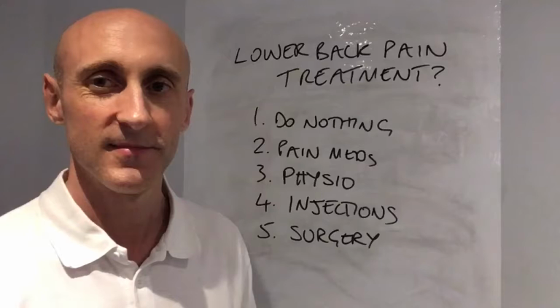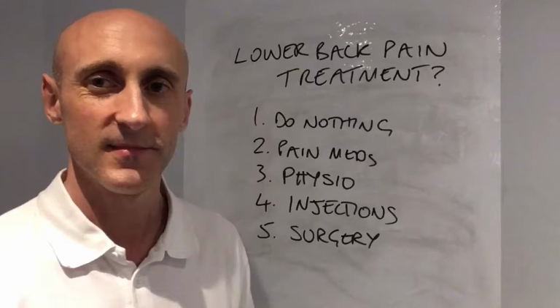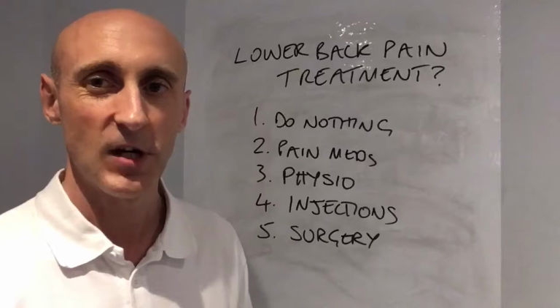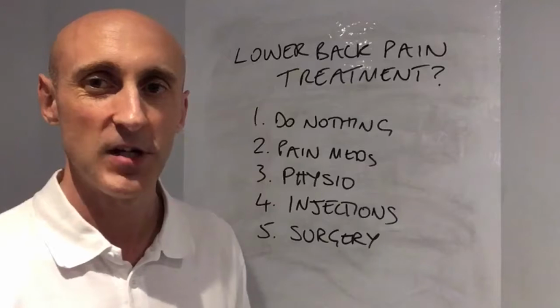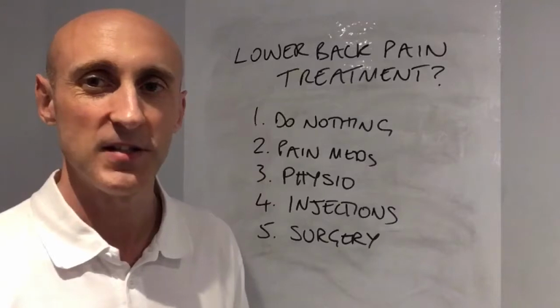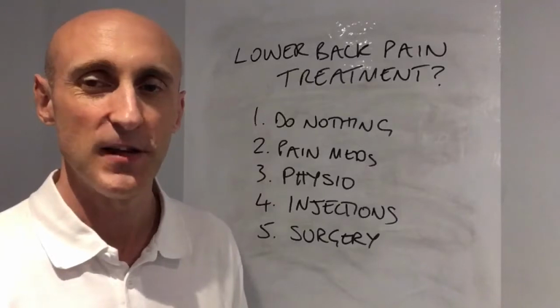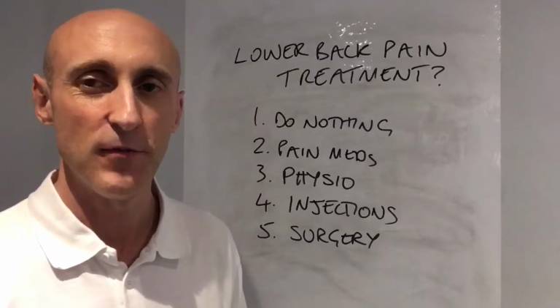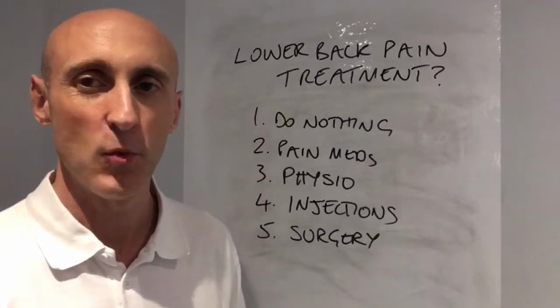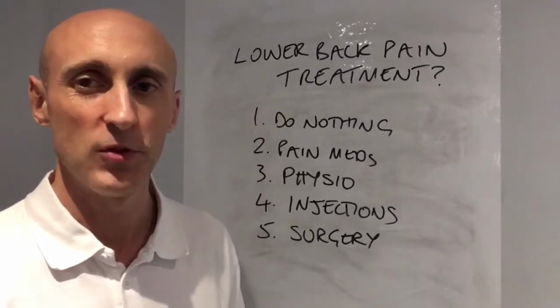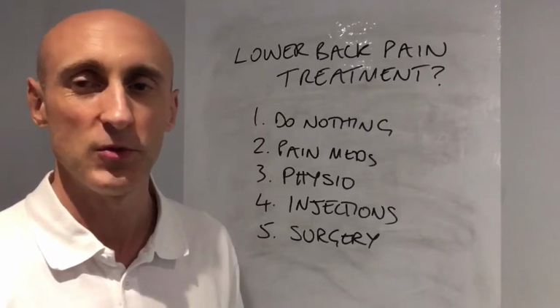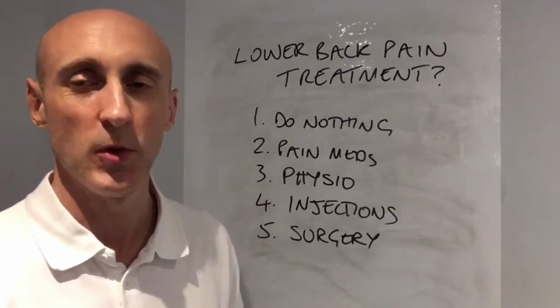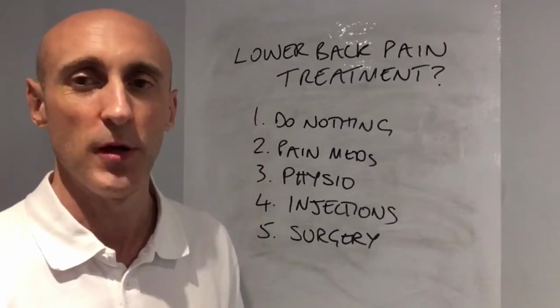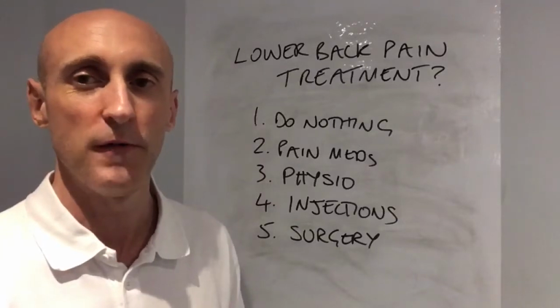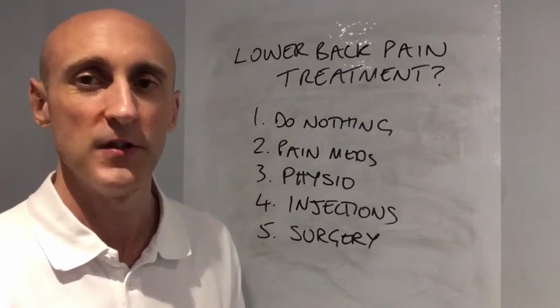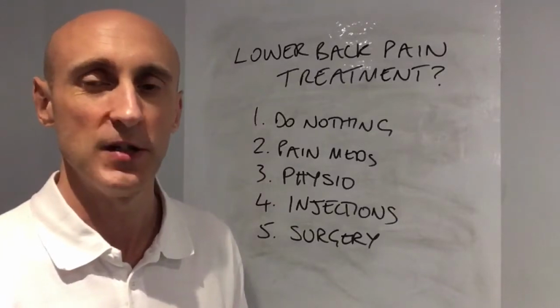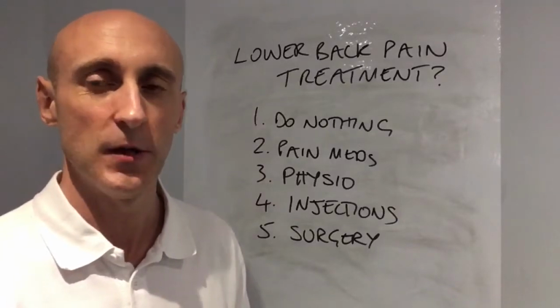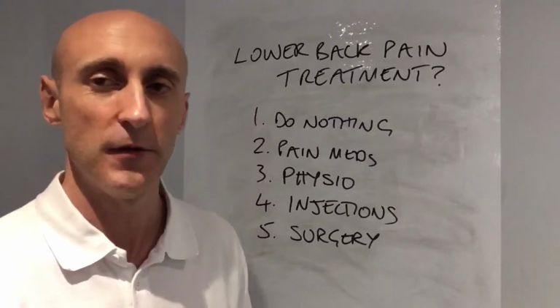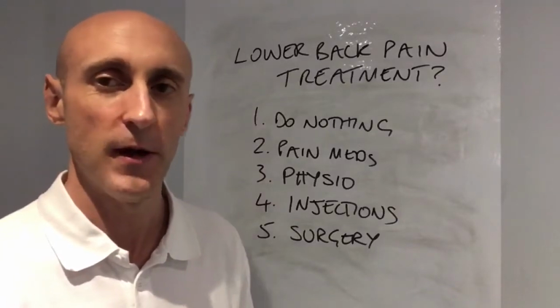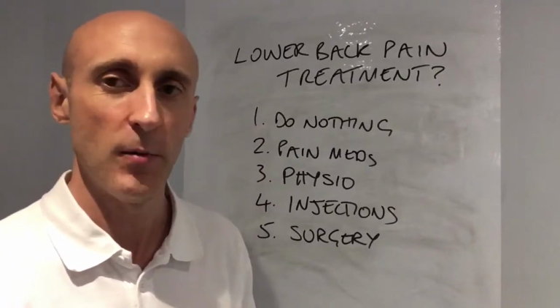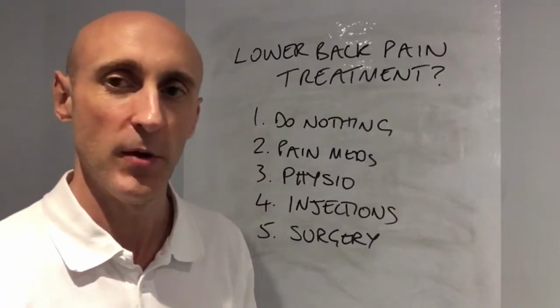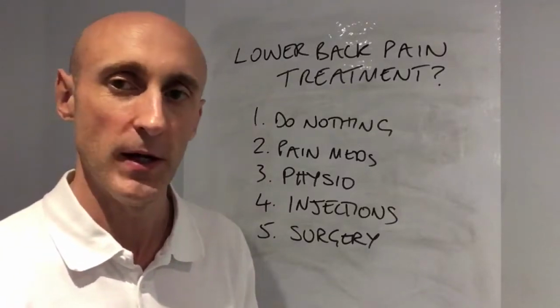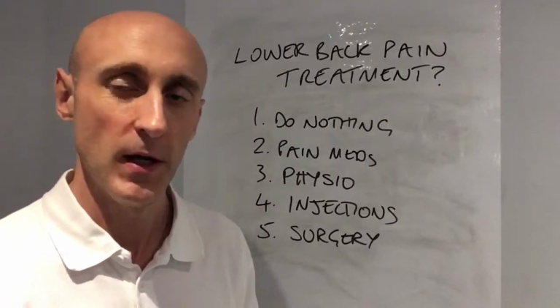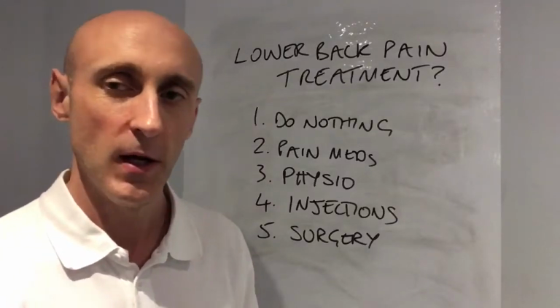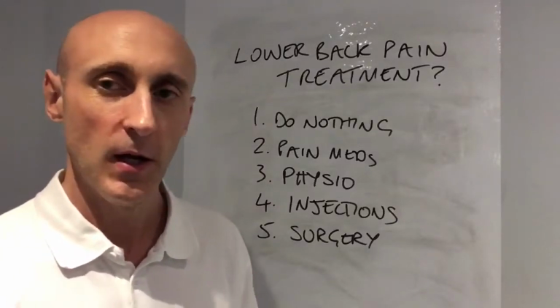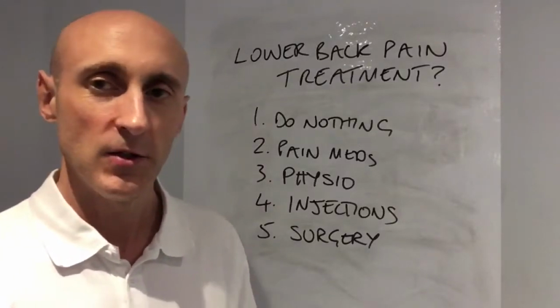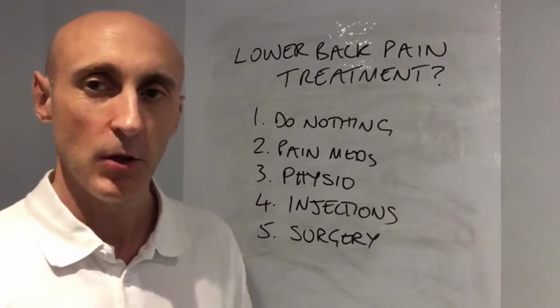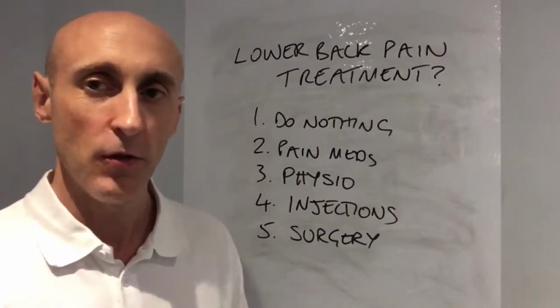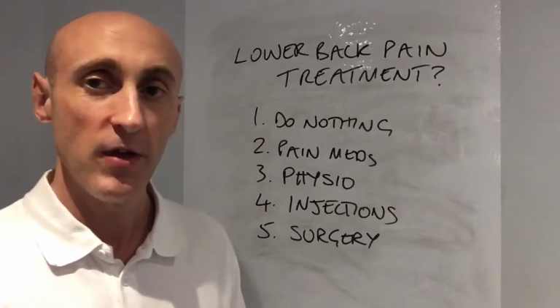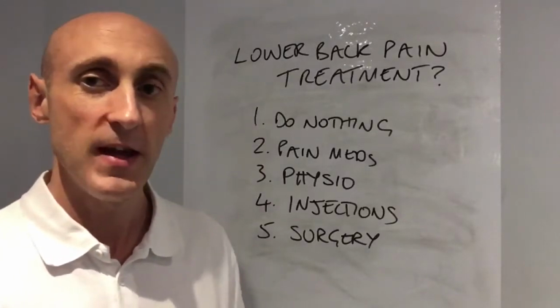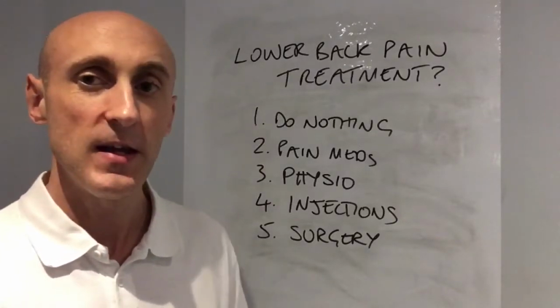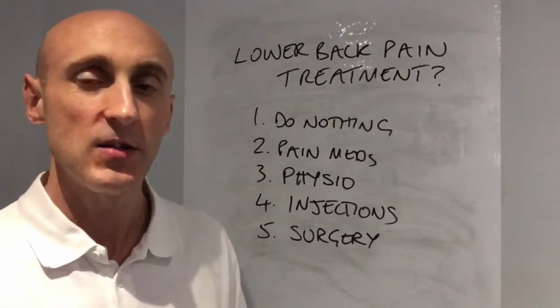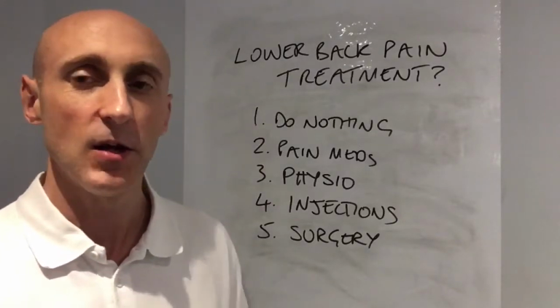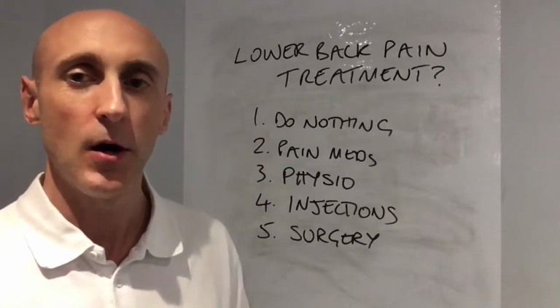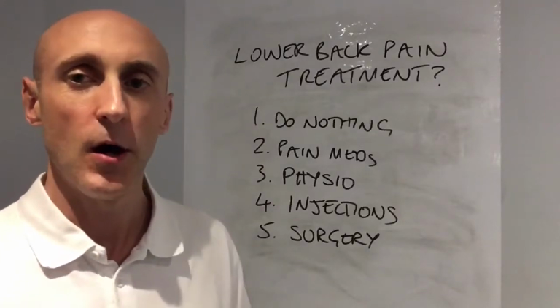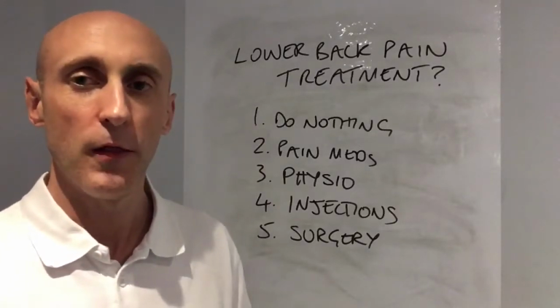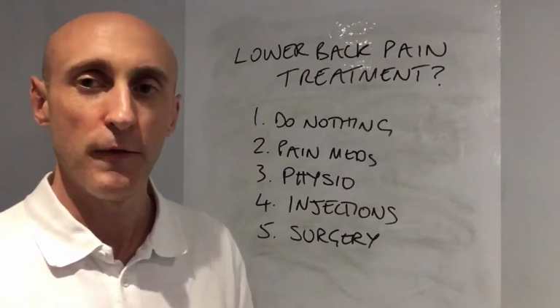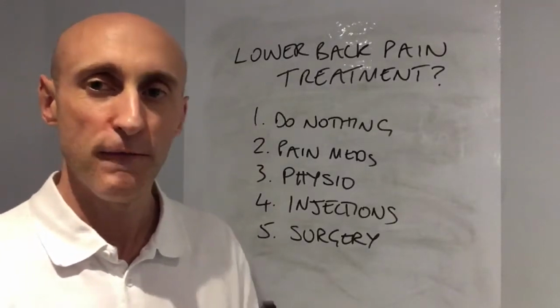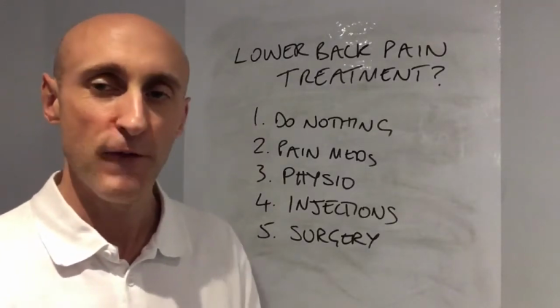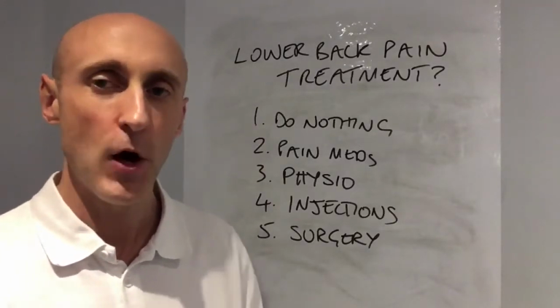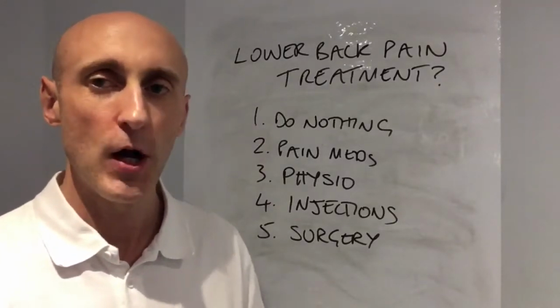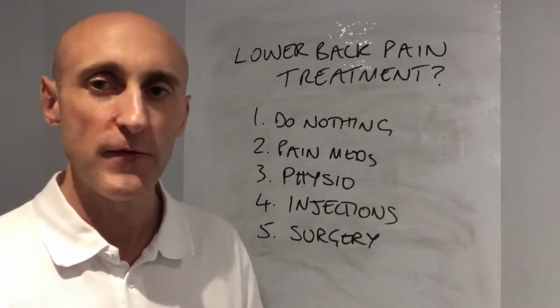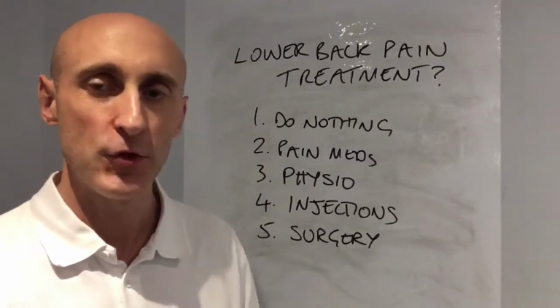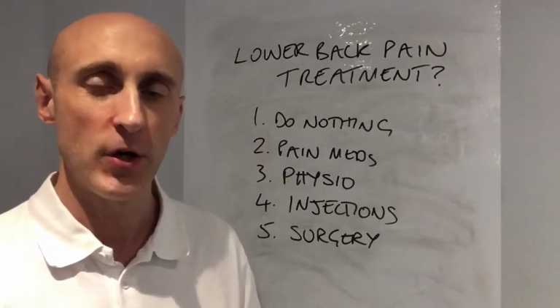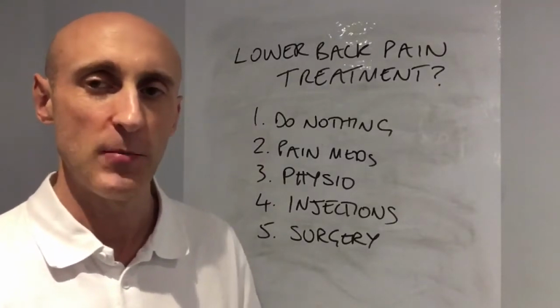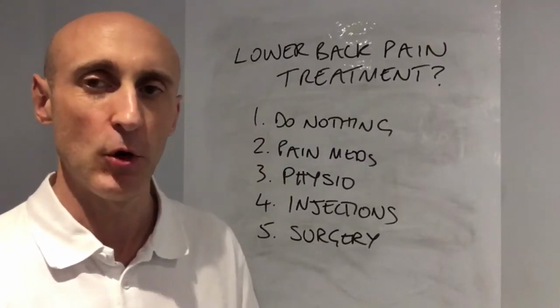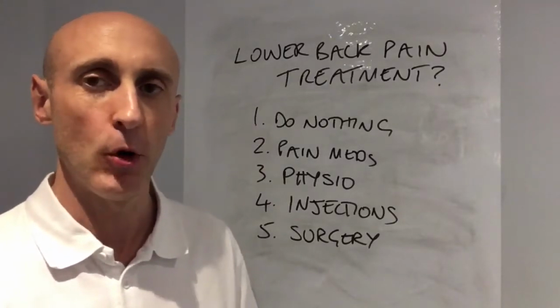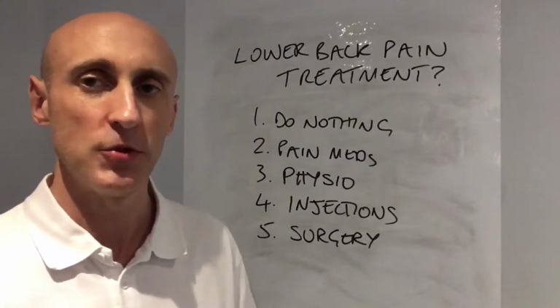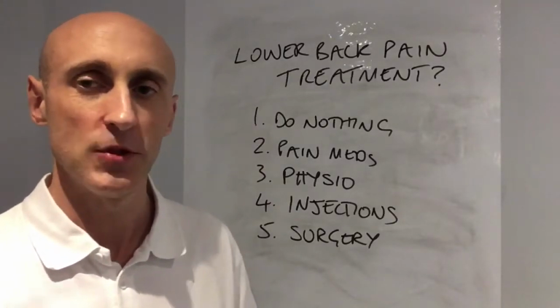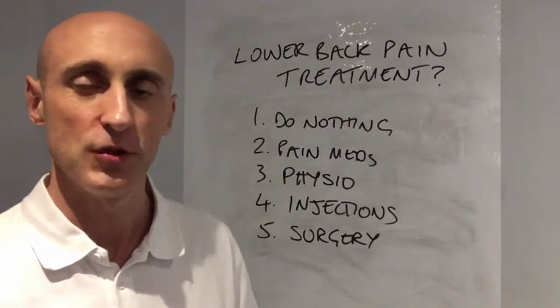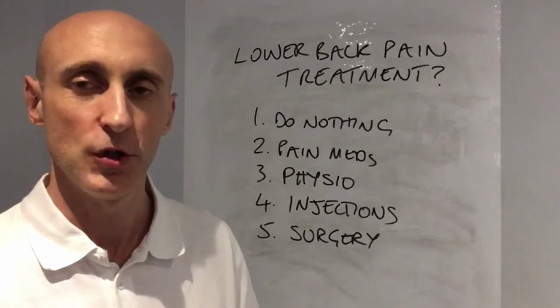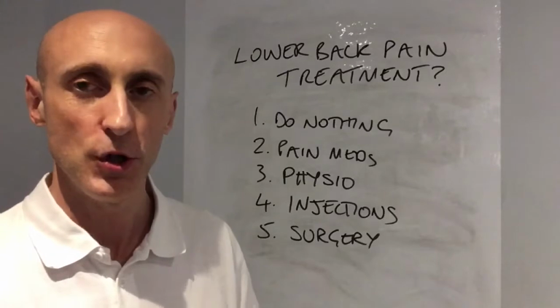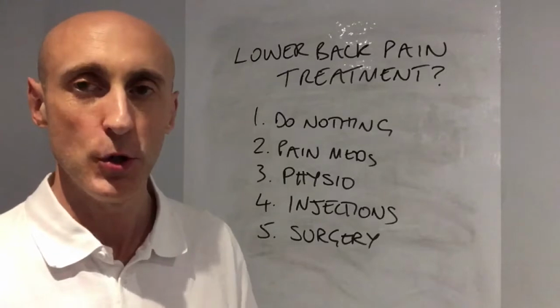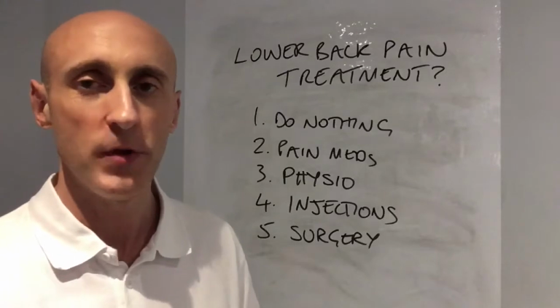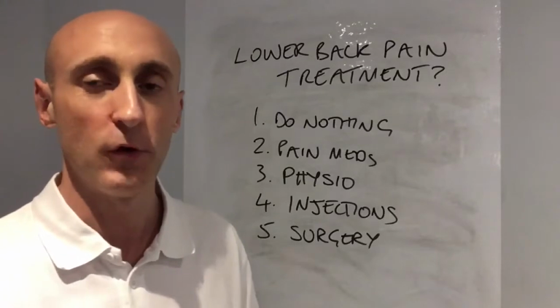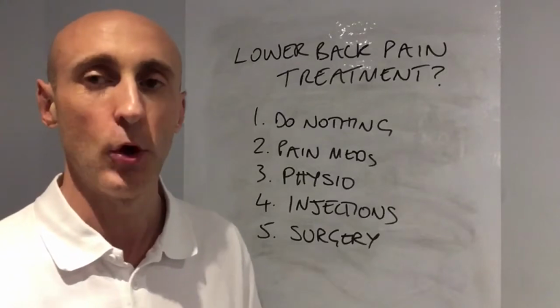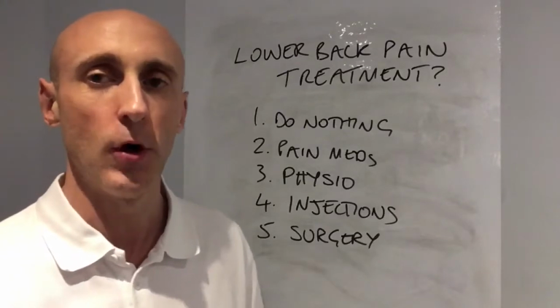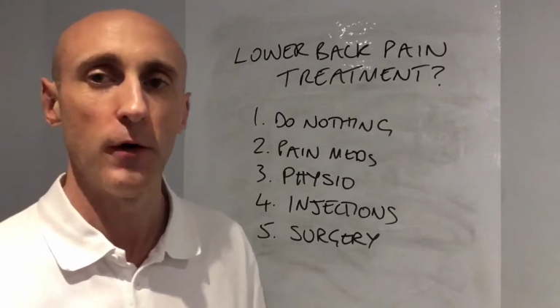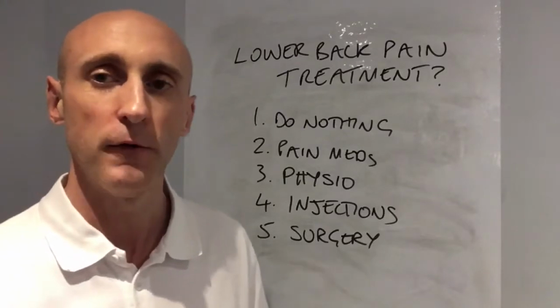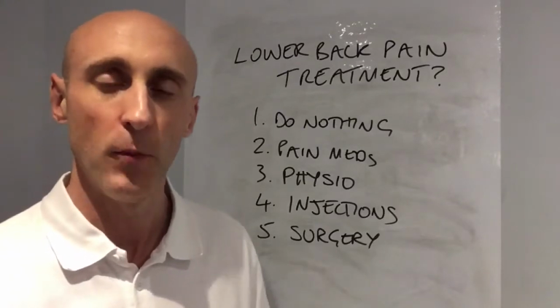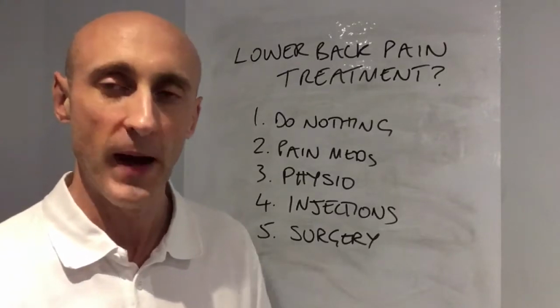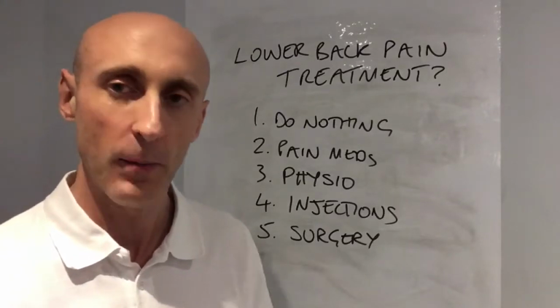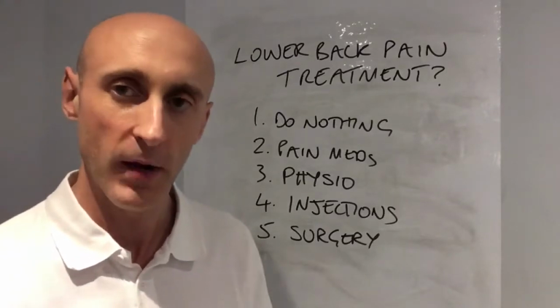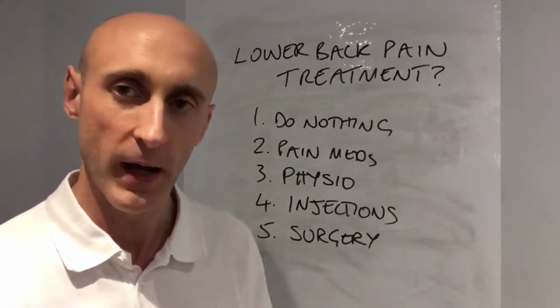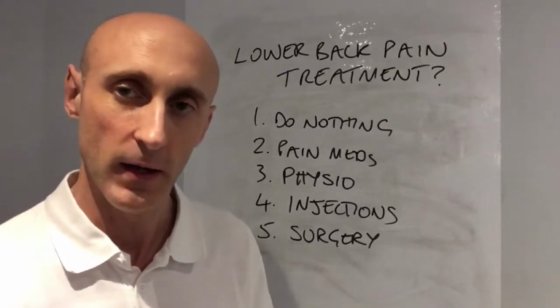Hi, Steve from Wandsworth Physiotherapy. These are the five treatment options that you've got for back pain.